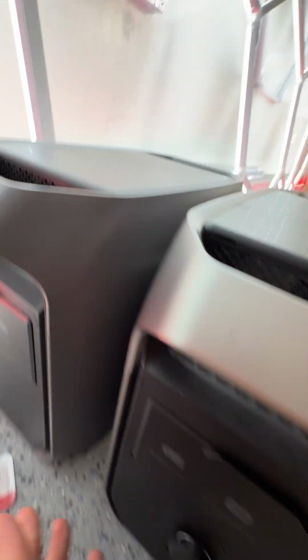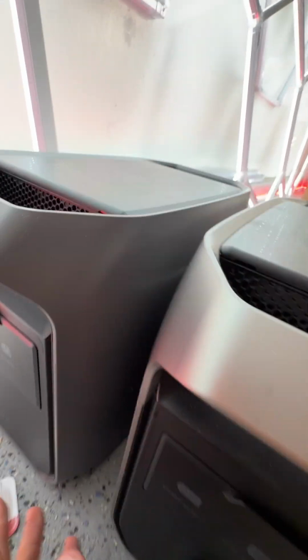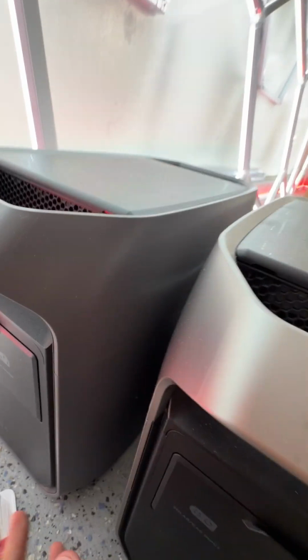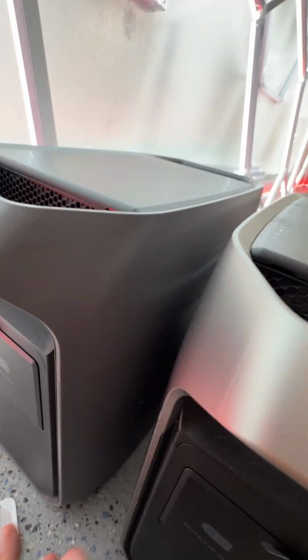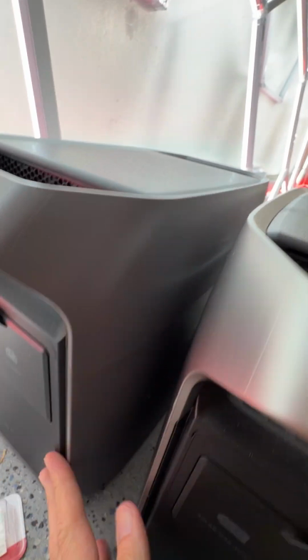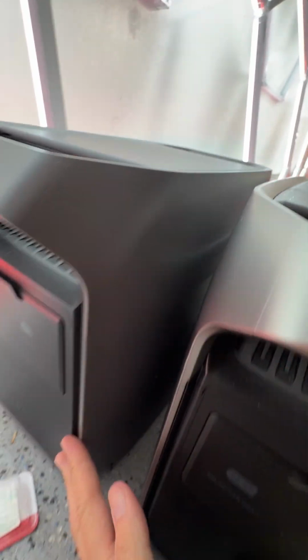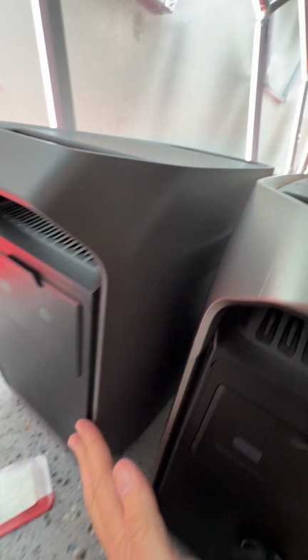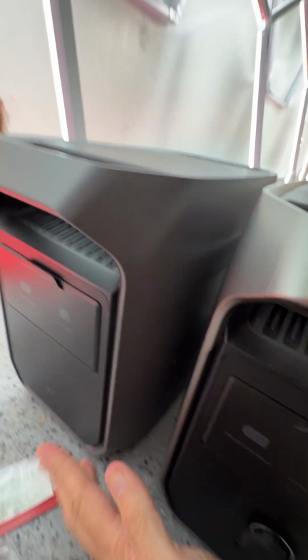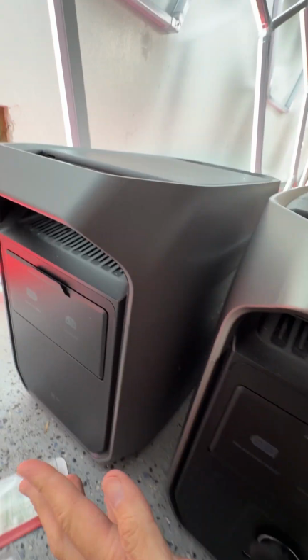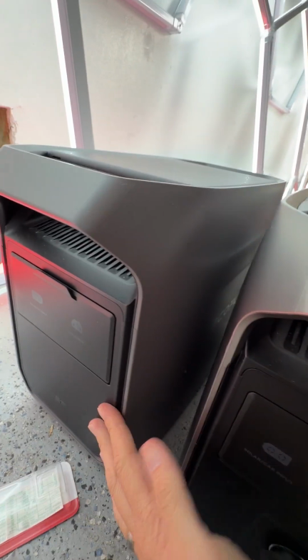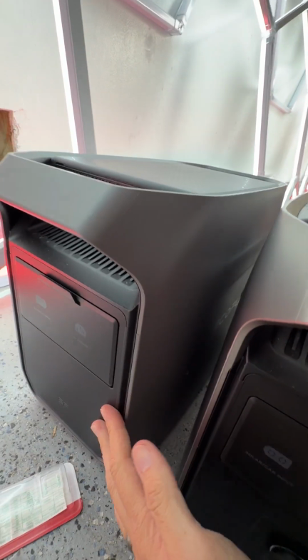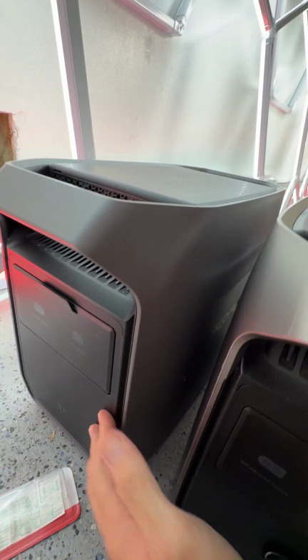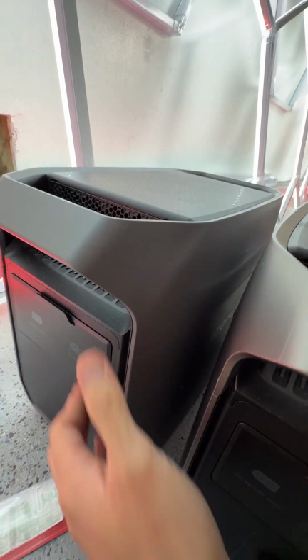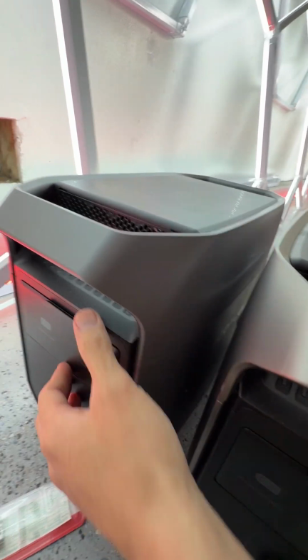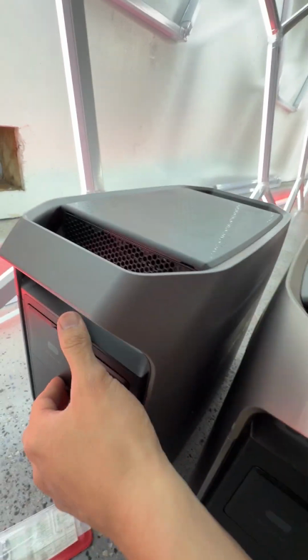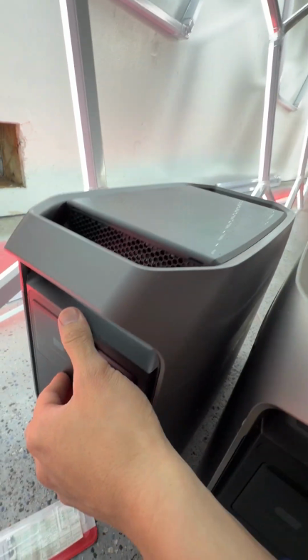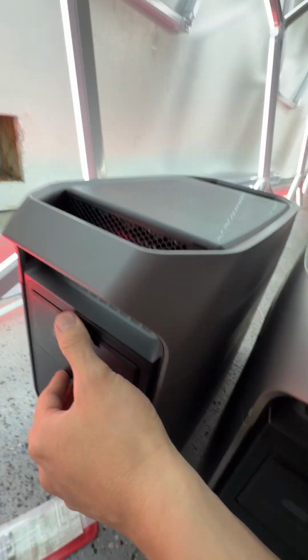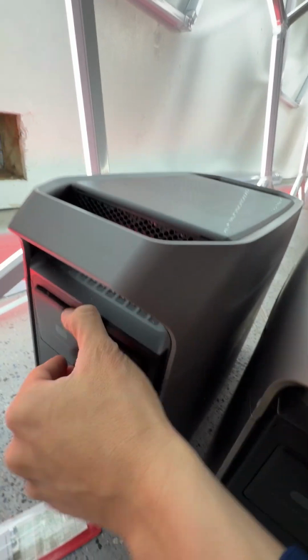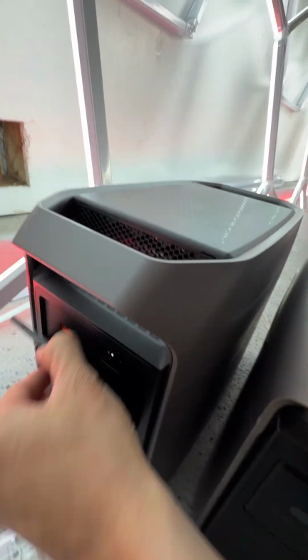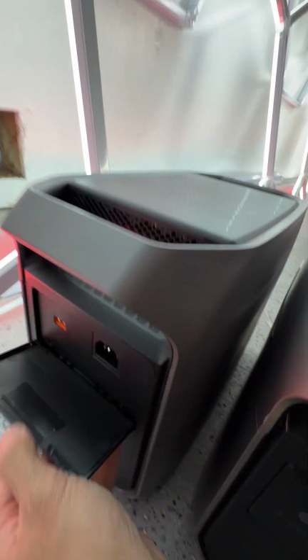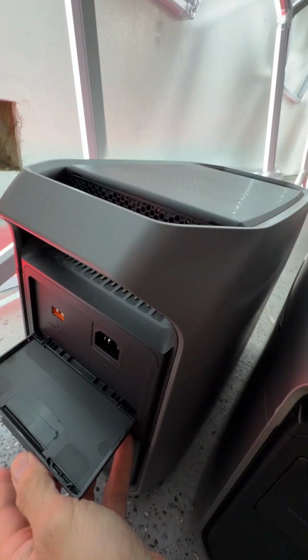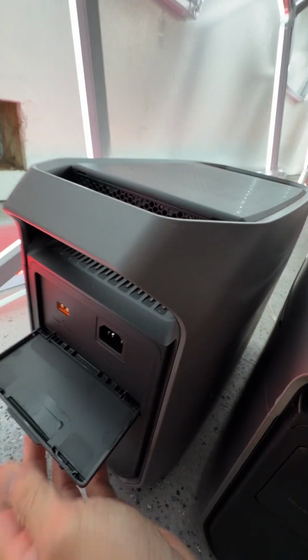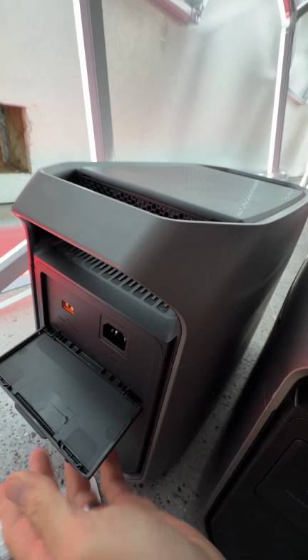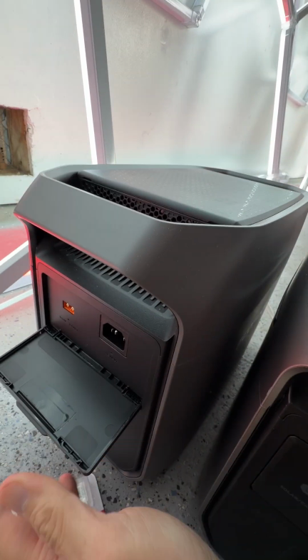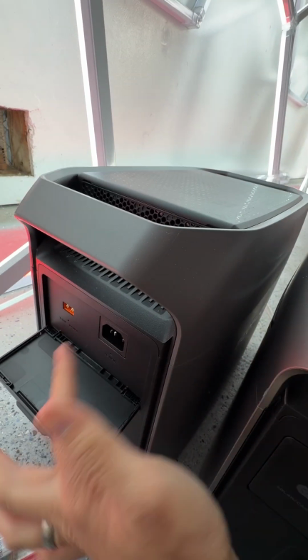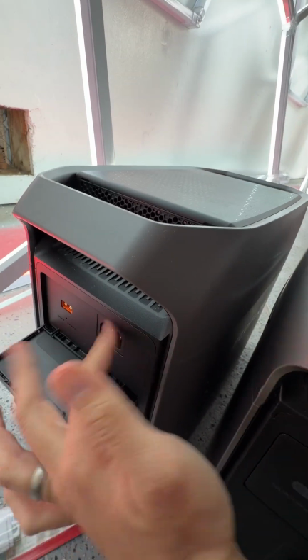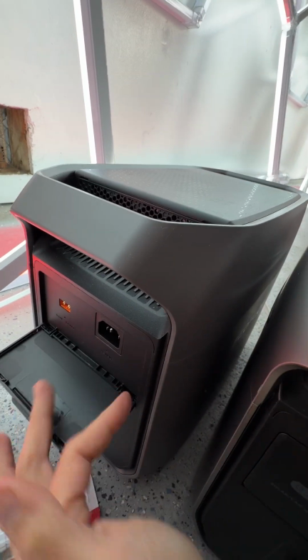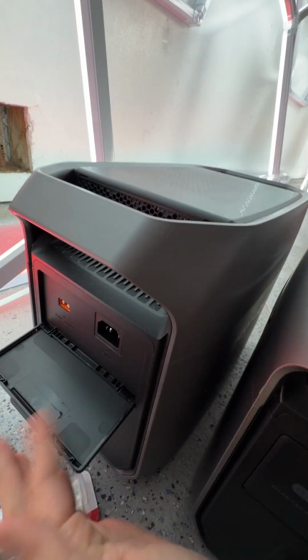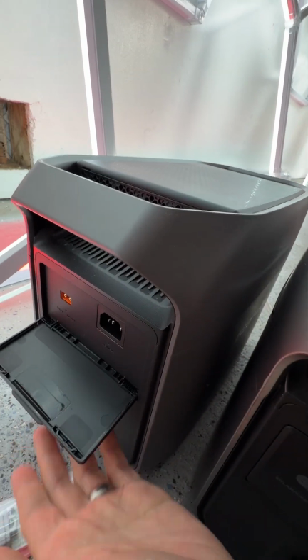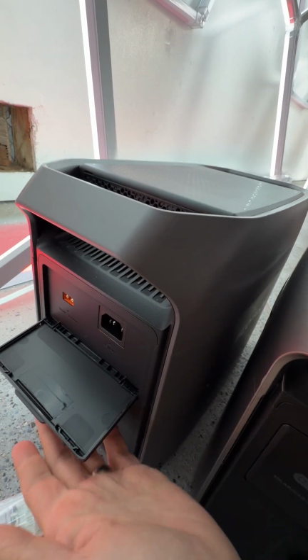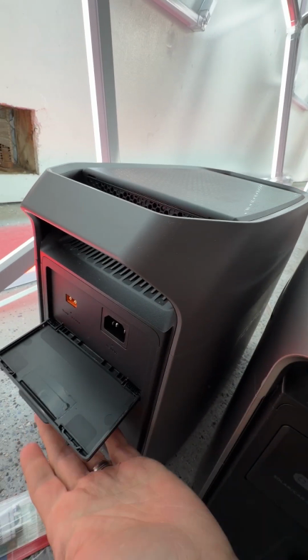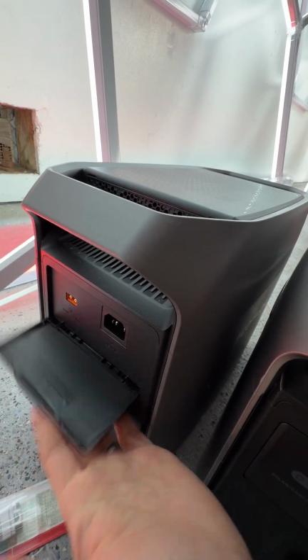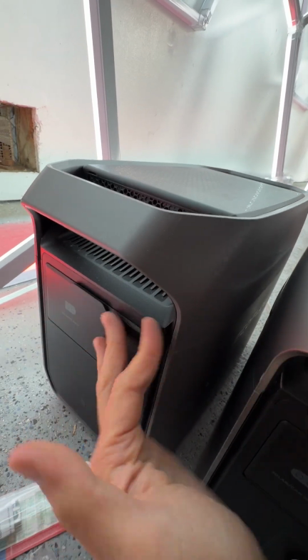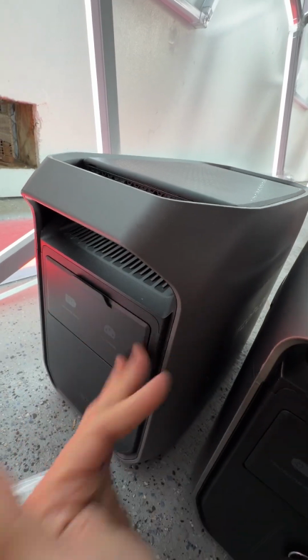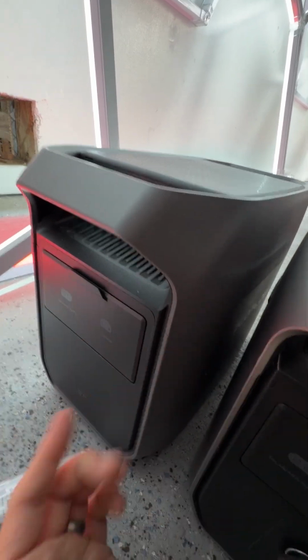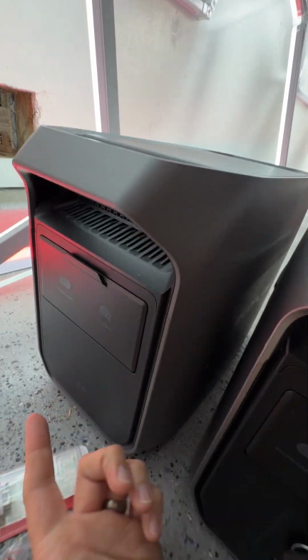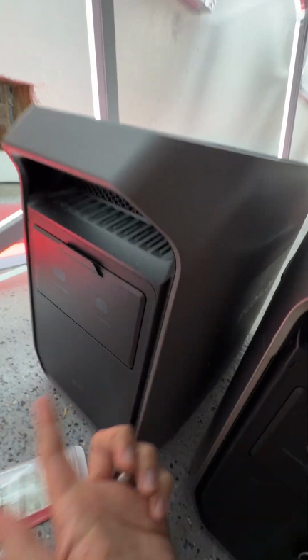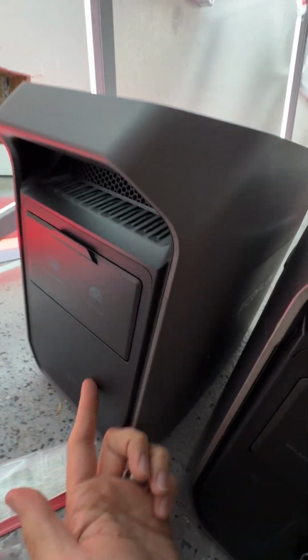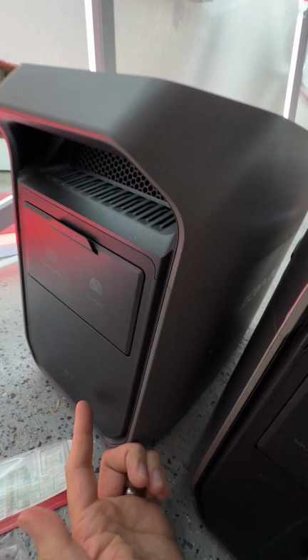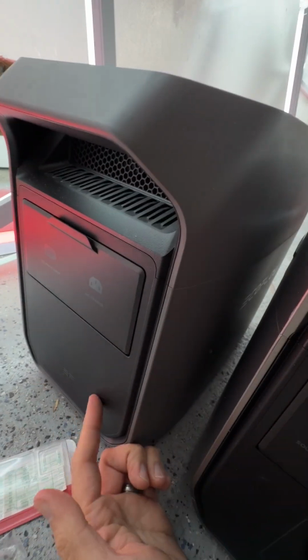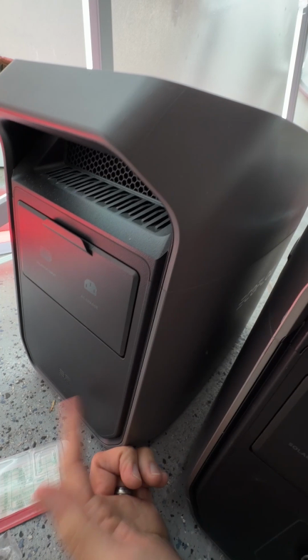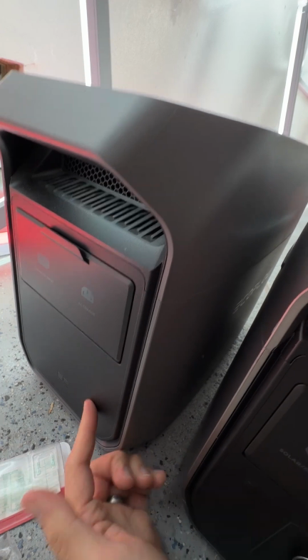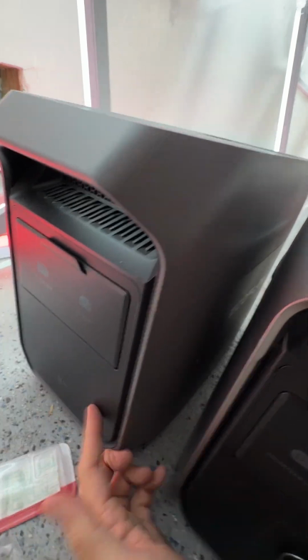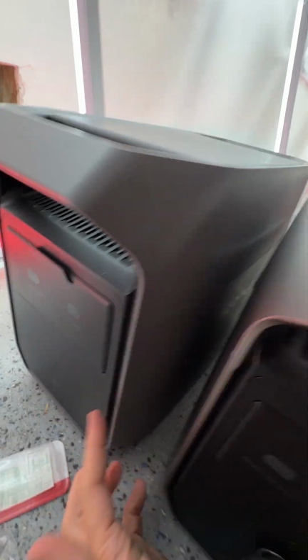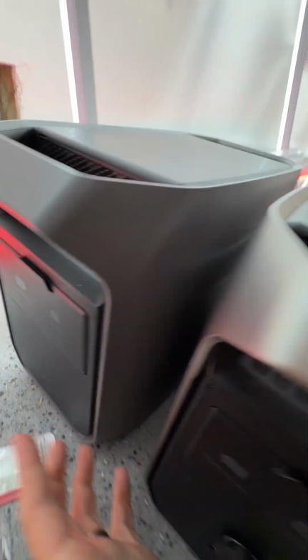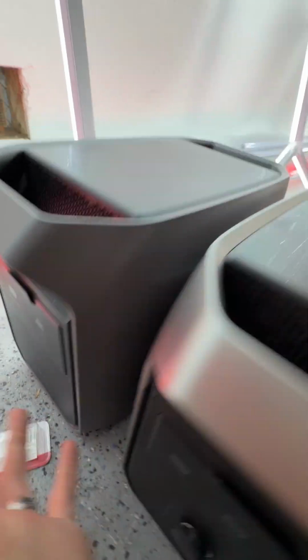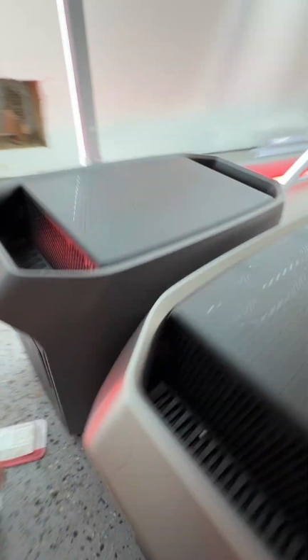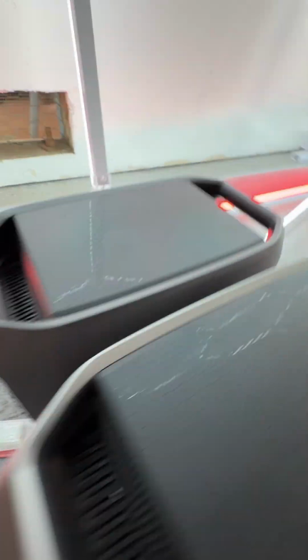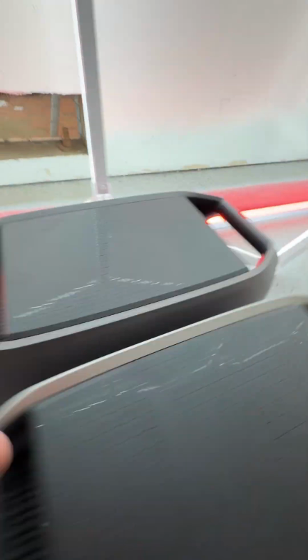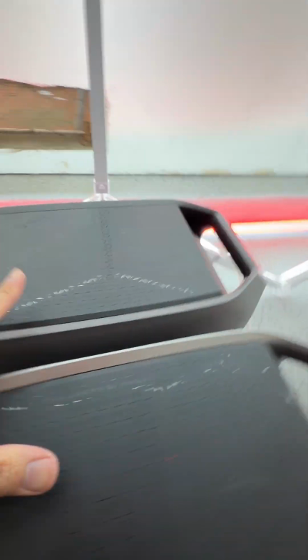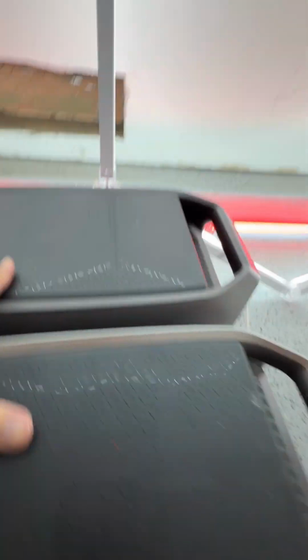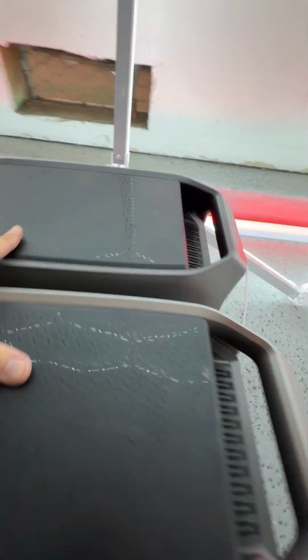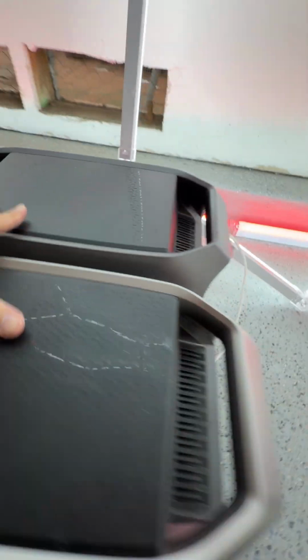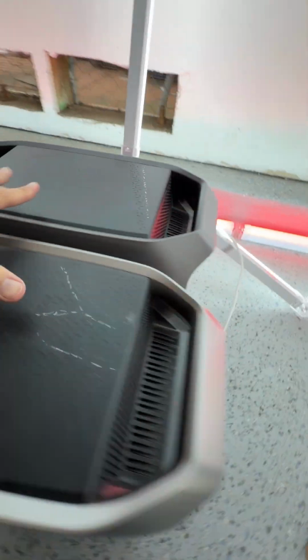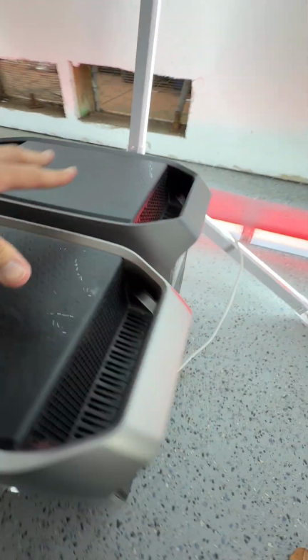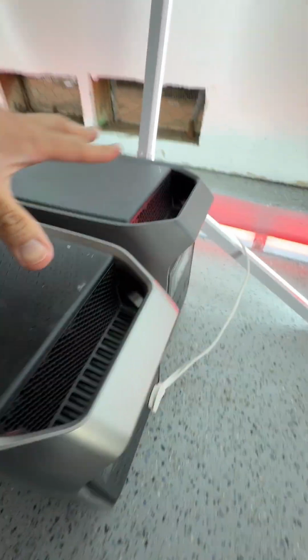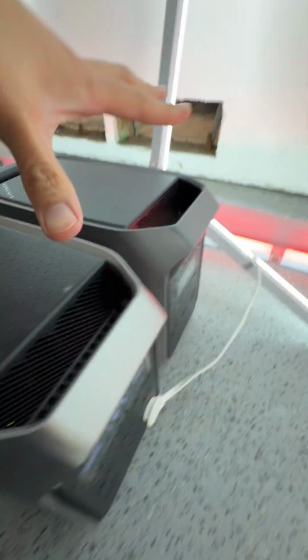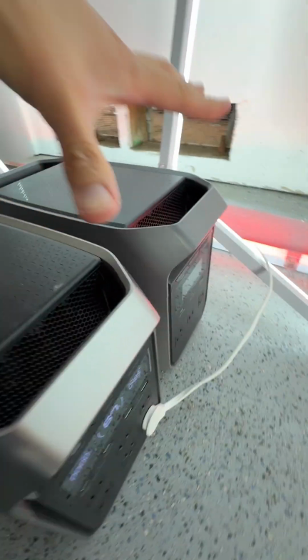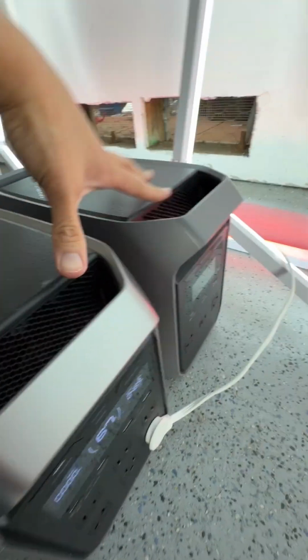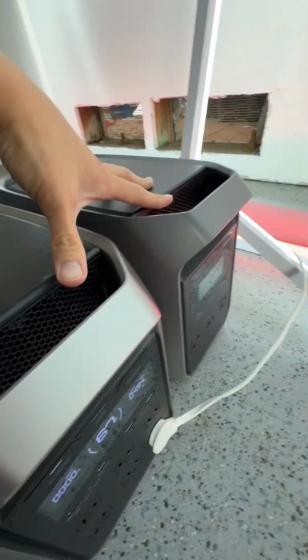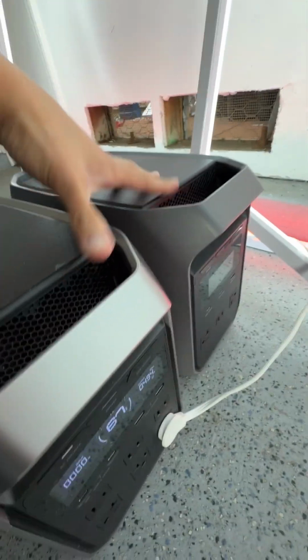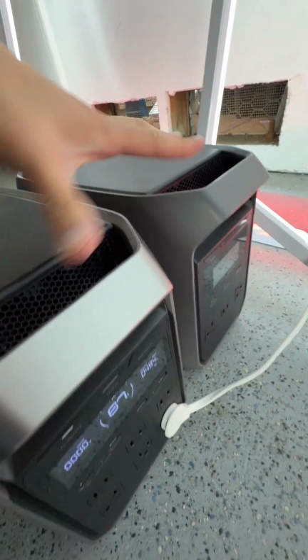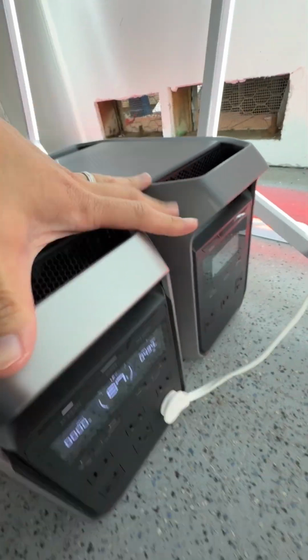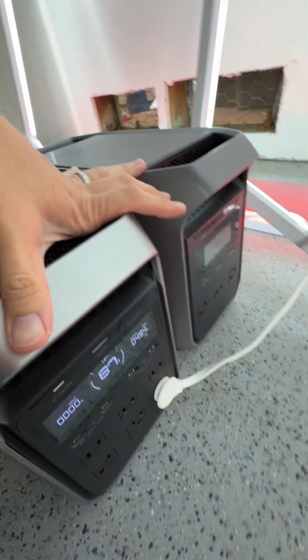This is a really nice EcoFlow Delta 3 Plus, whereas this is a Delta 3 Classic. The Classic doesn't have as much expansion and it doesn't have the DC output, but both units are really nice to have.